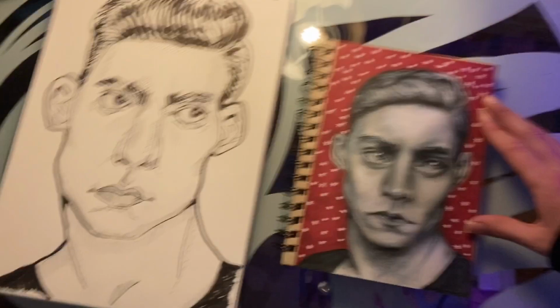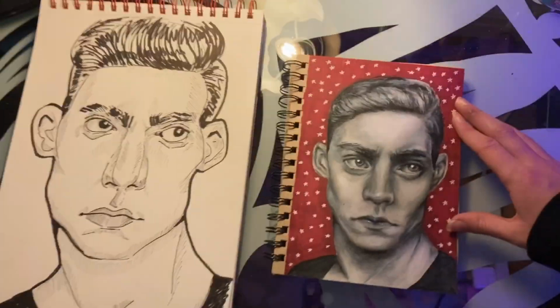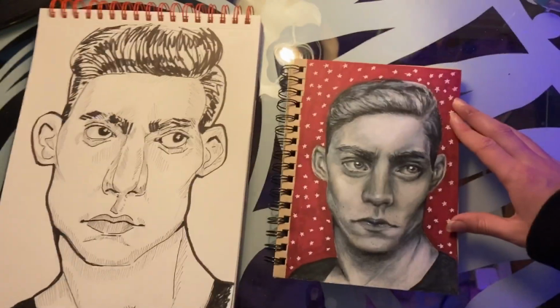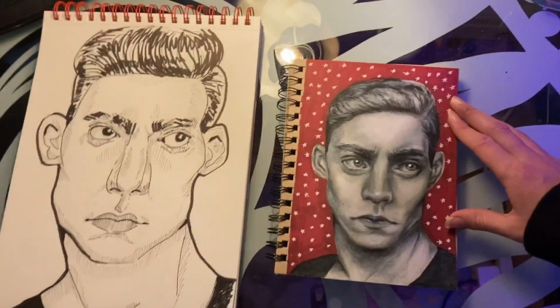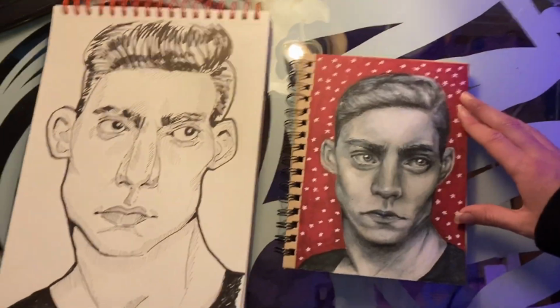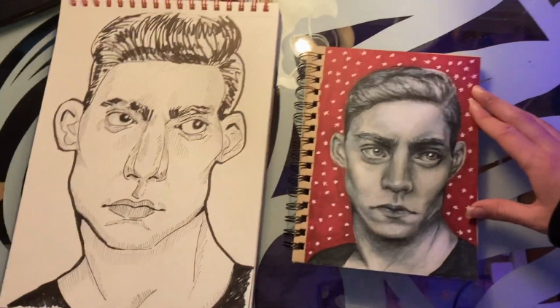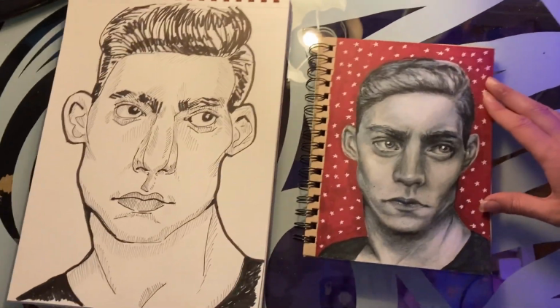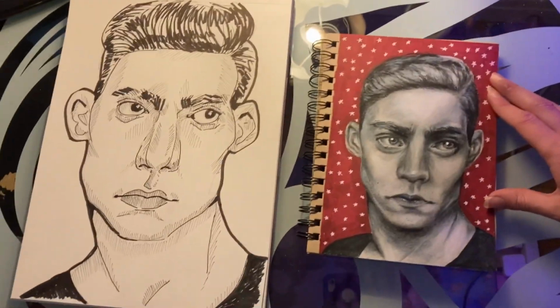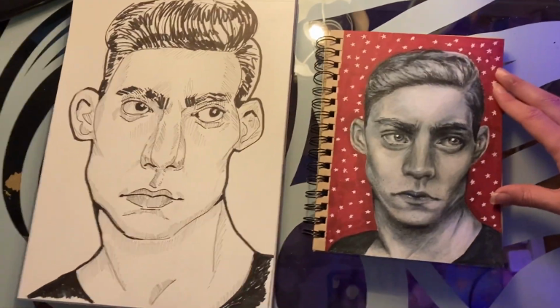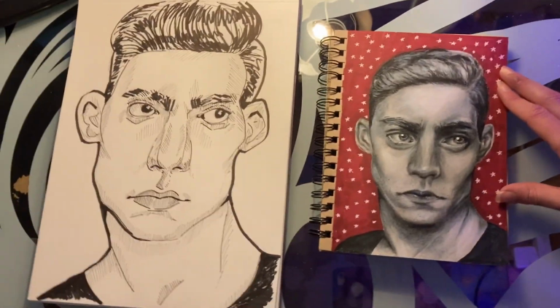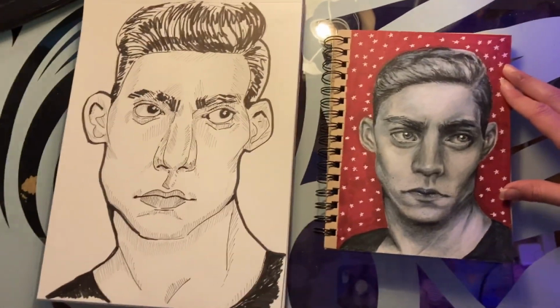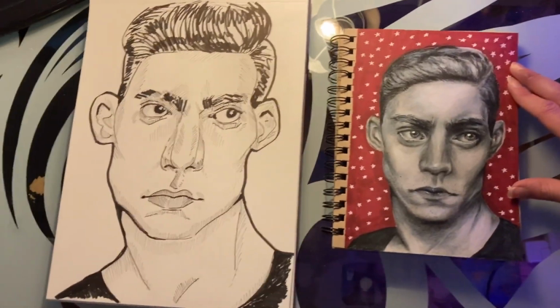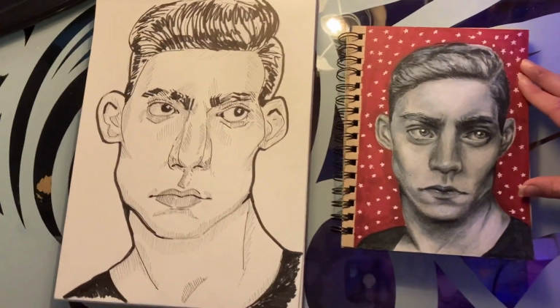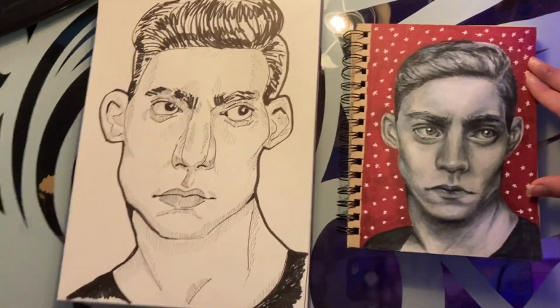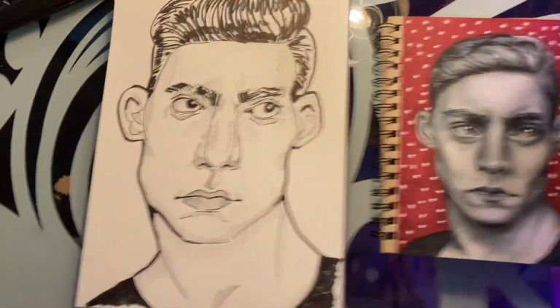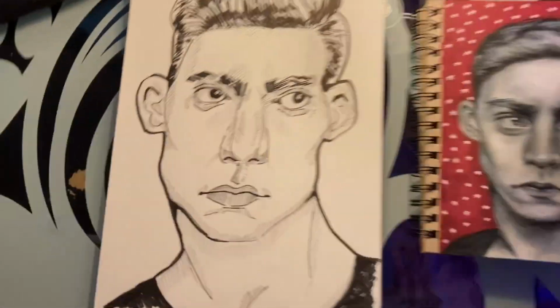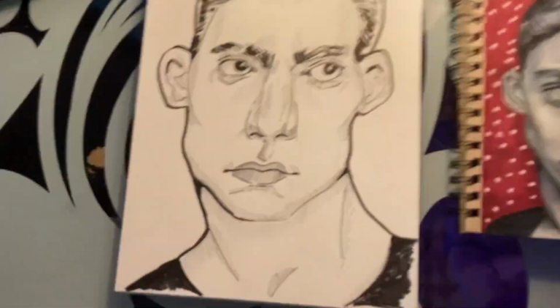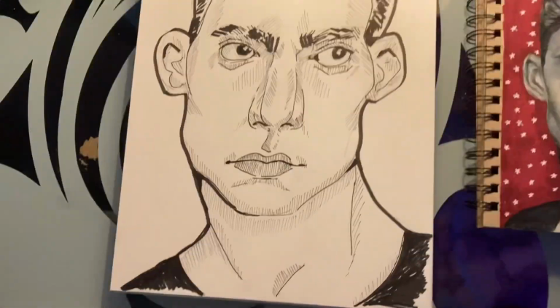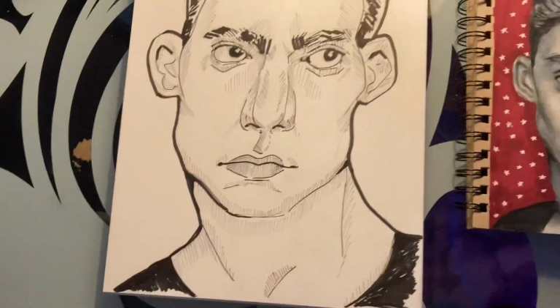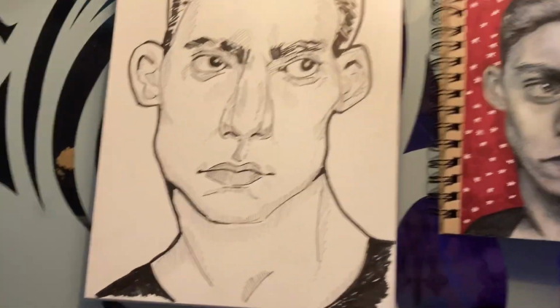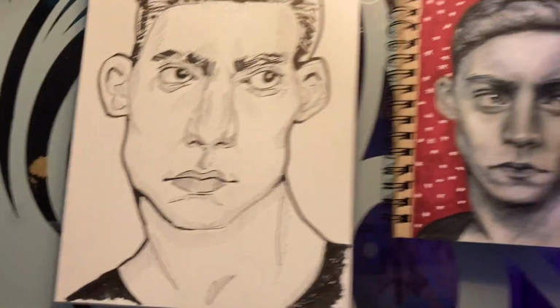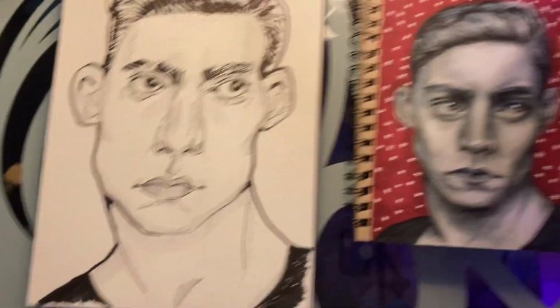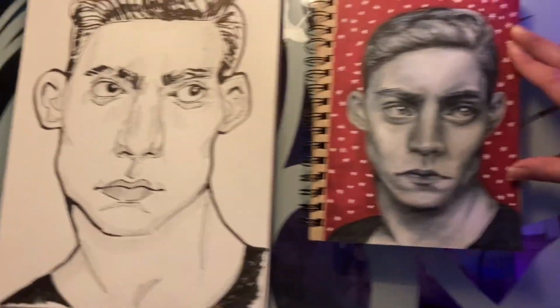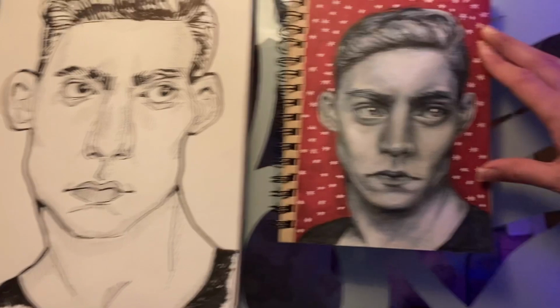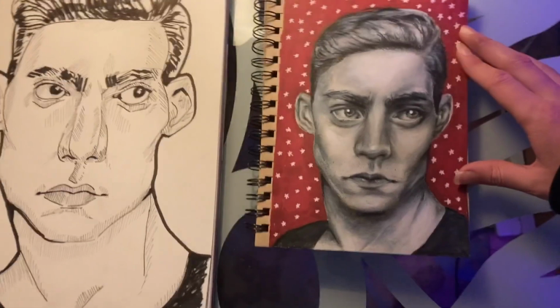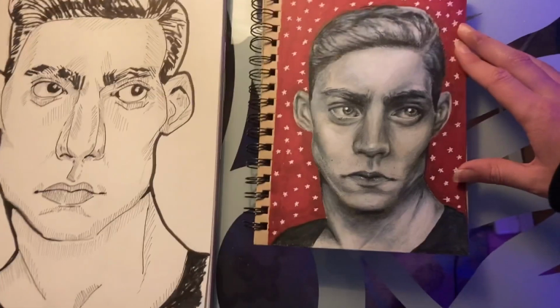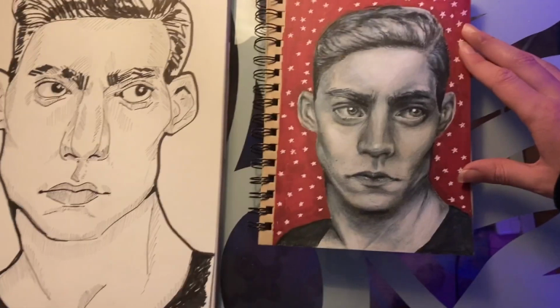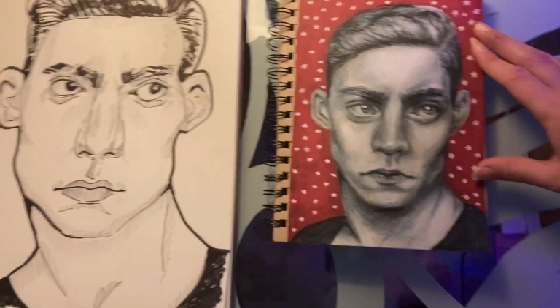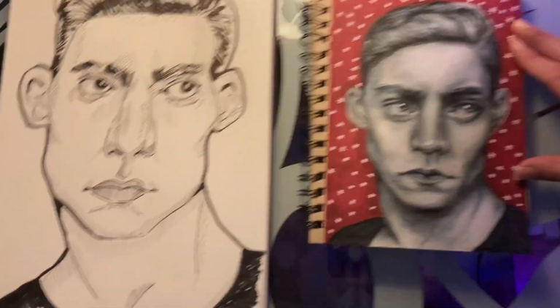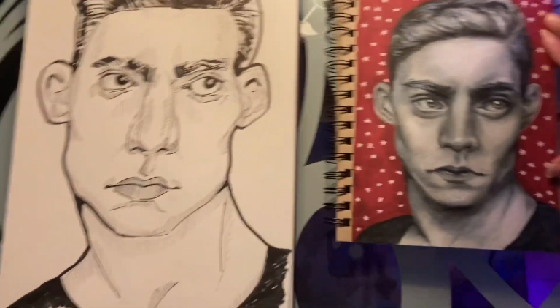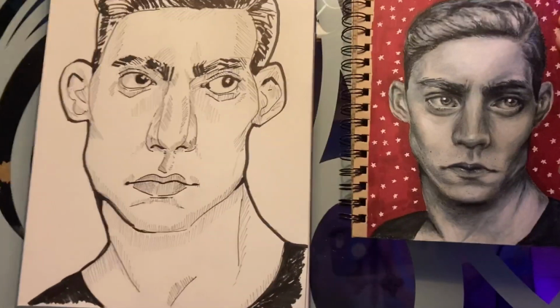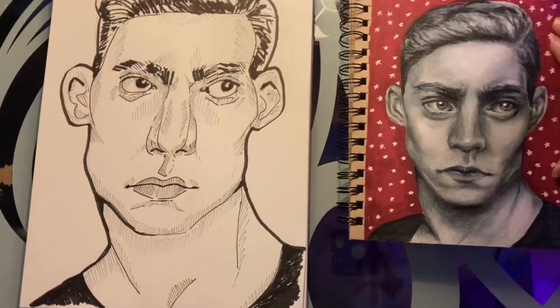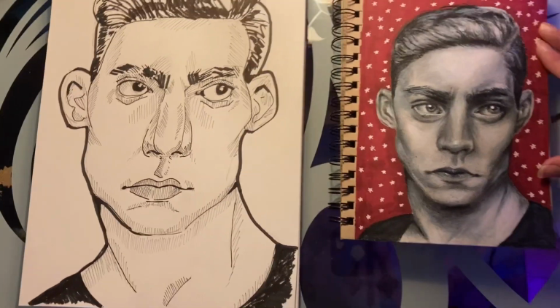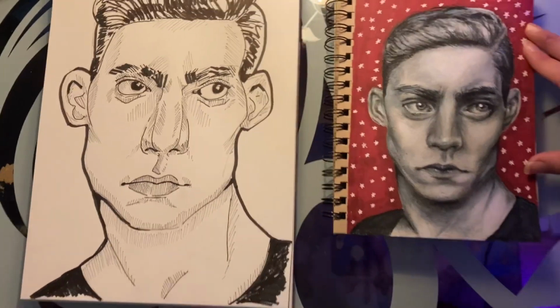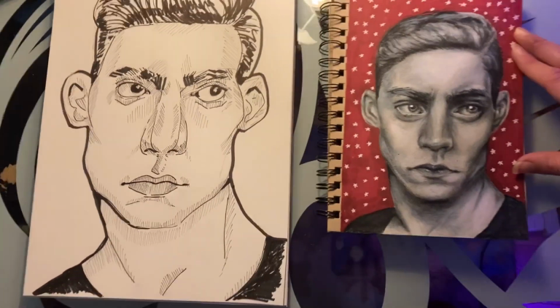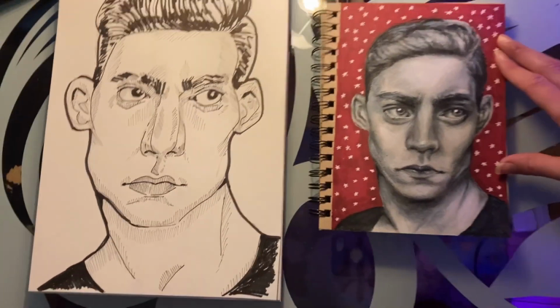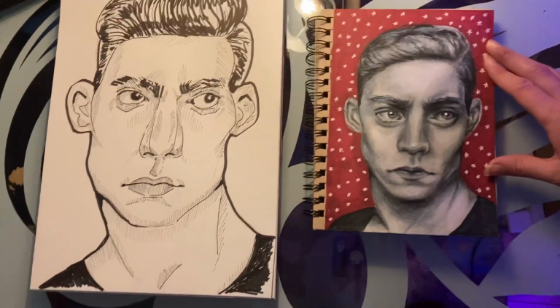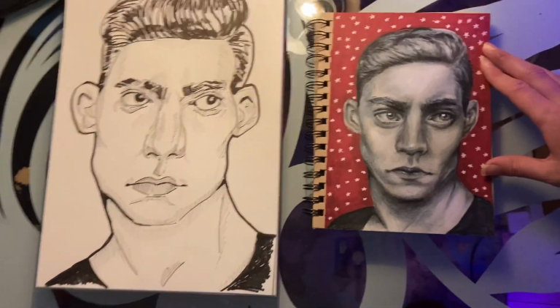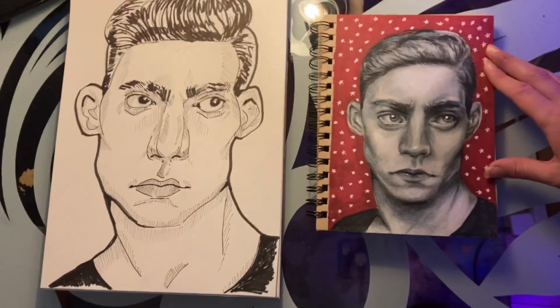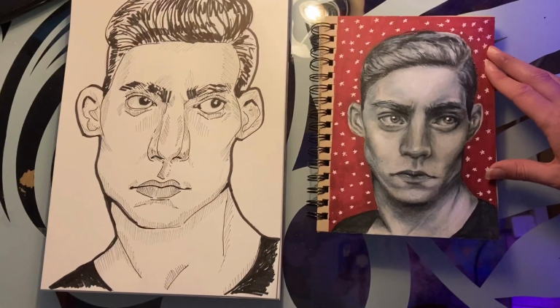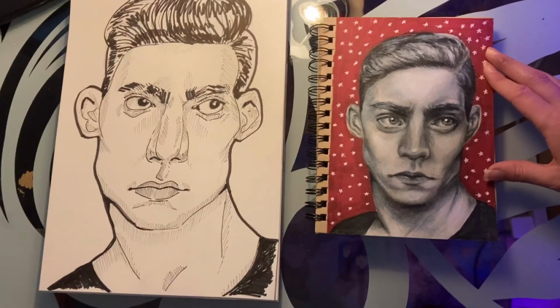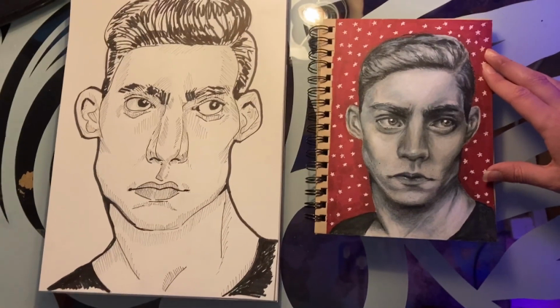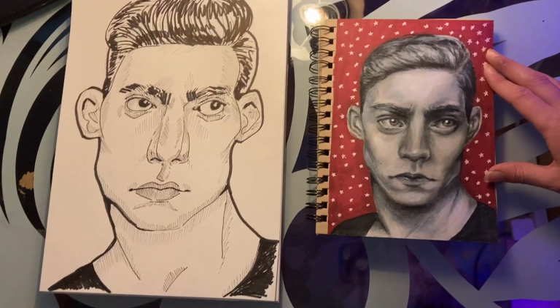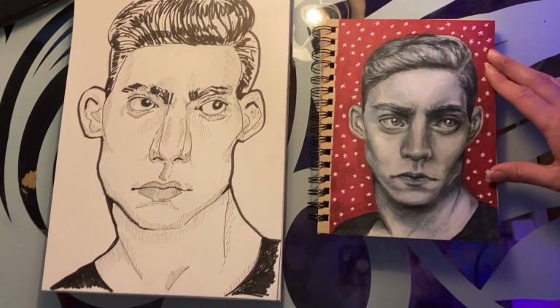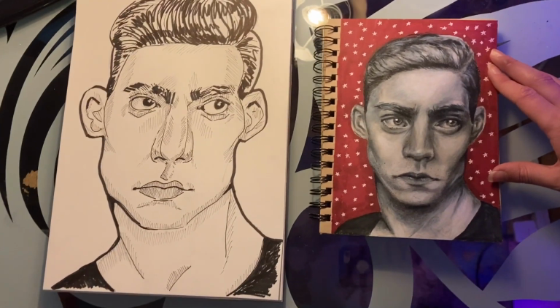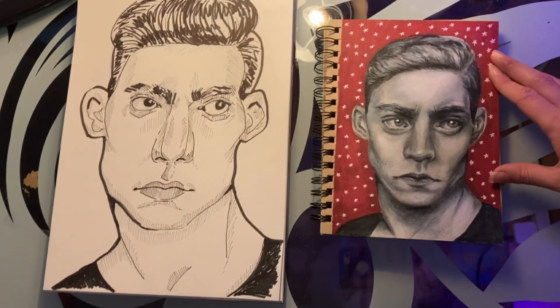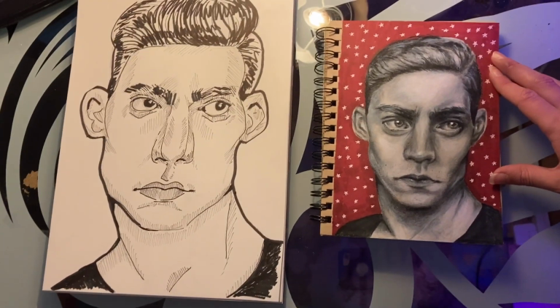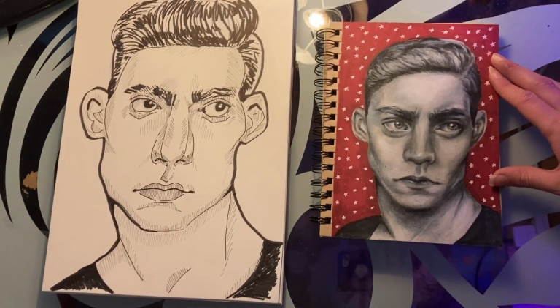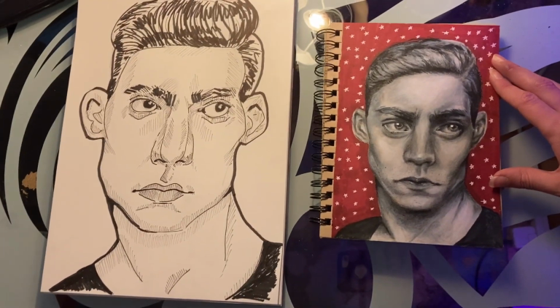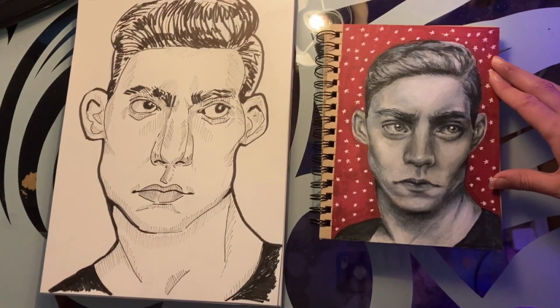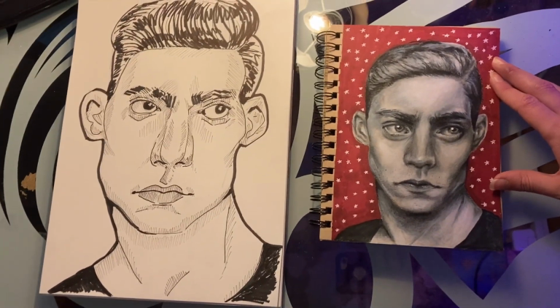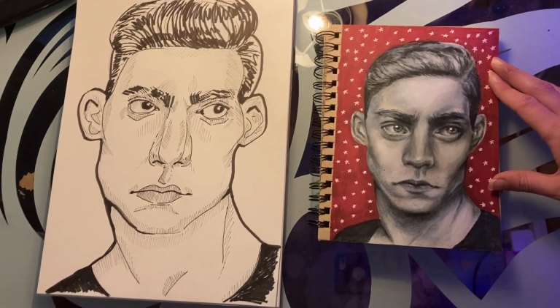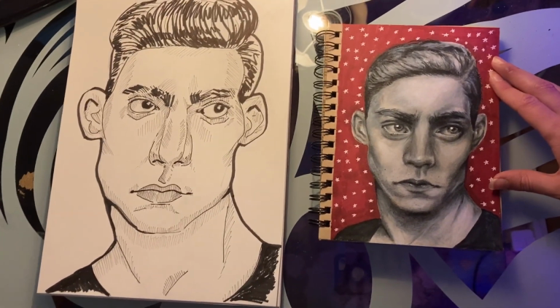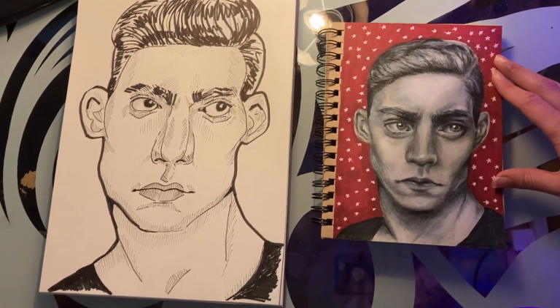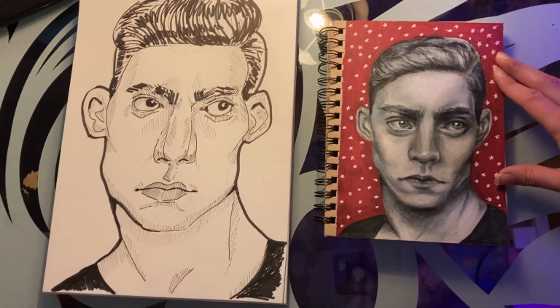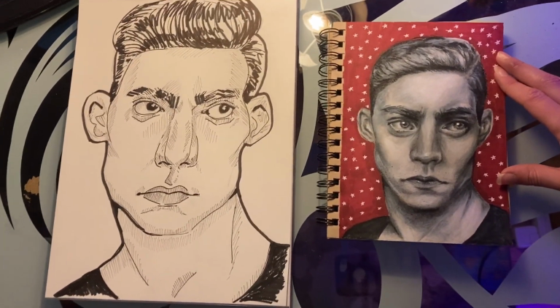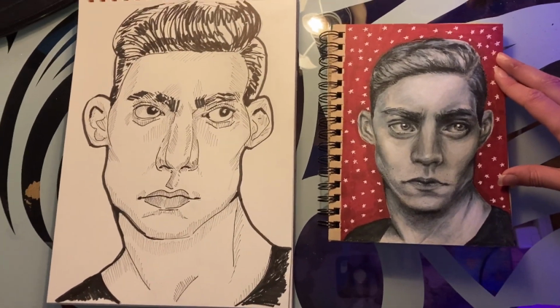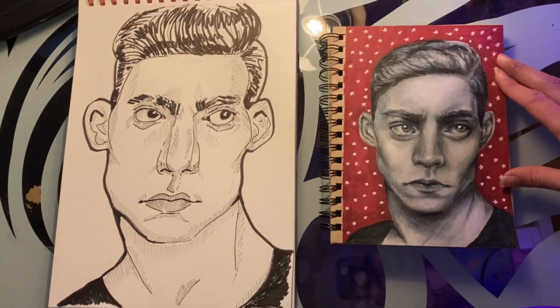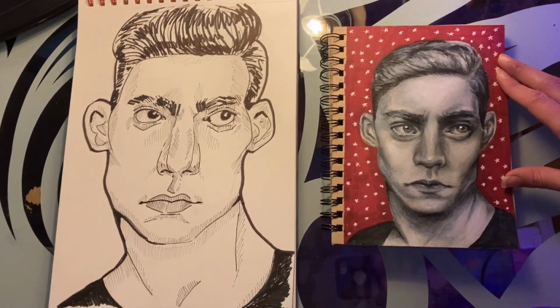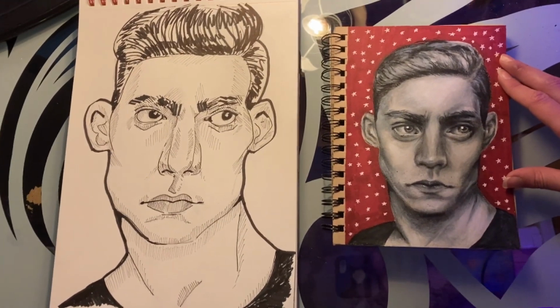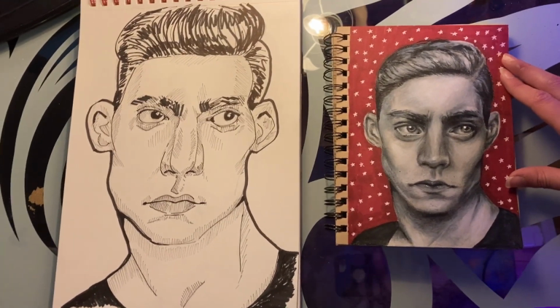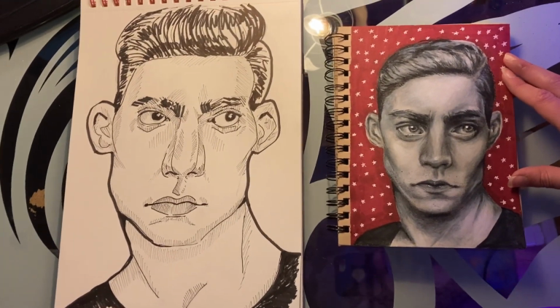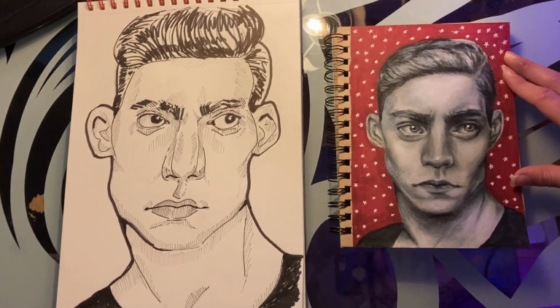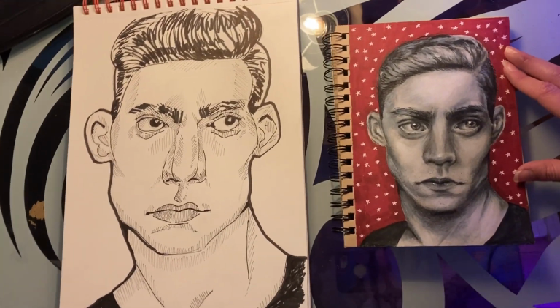And we're done. We got the cartoon and the realistic one — tell me which one you like better in the comments. Thanks for watching and bye!